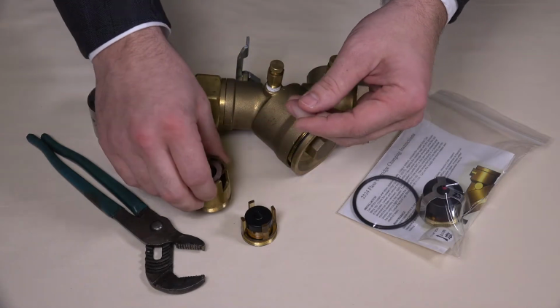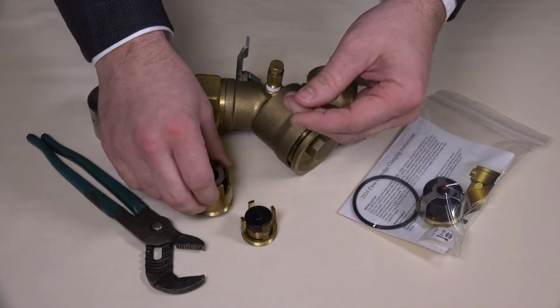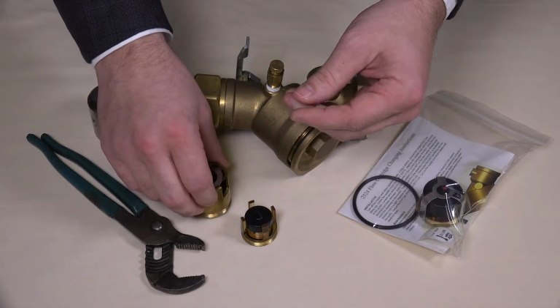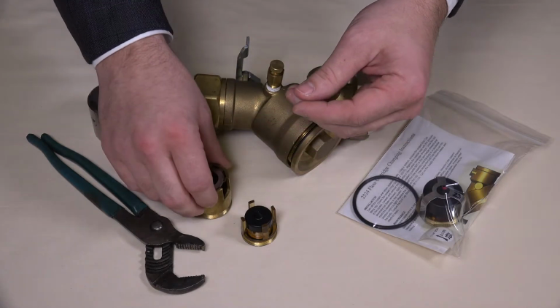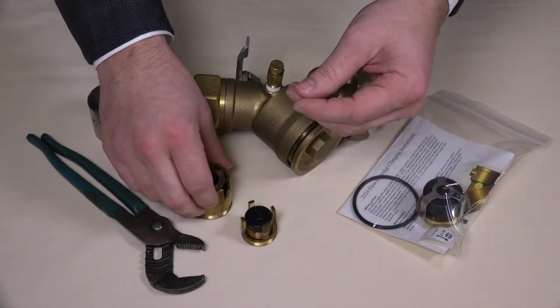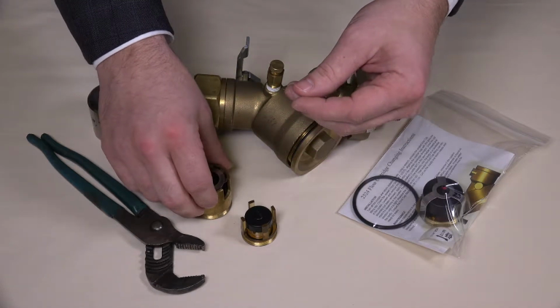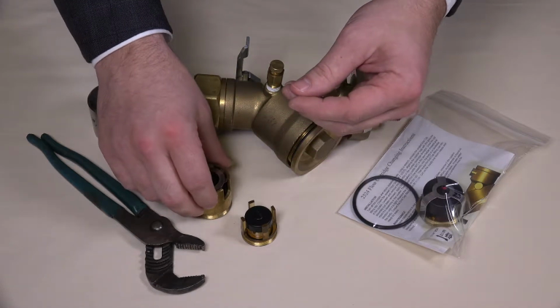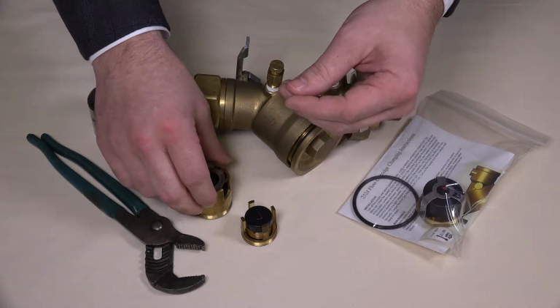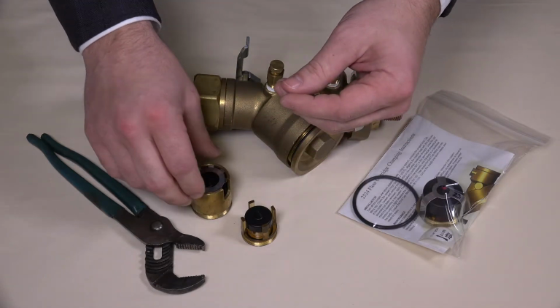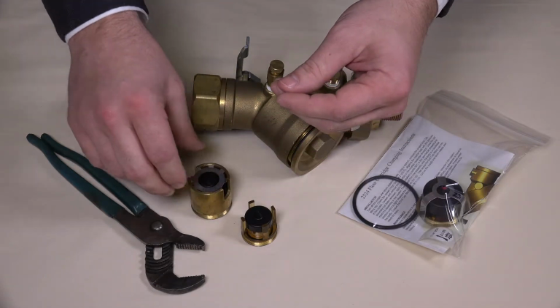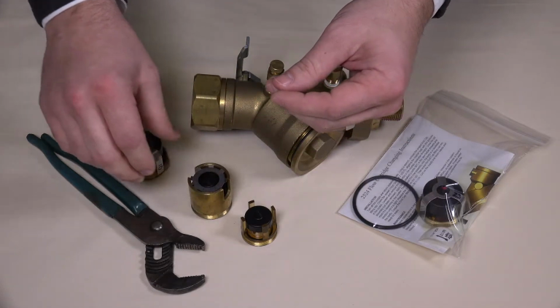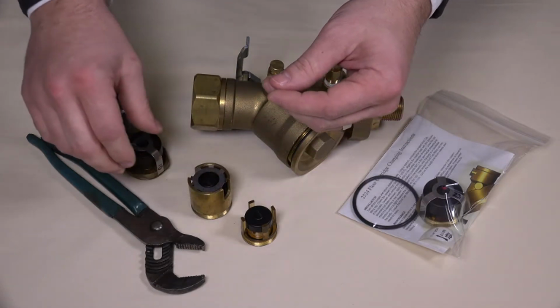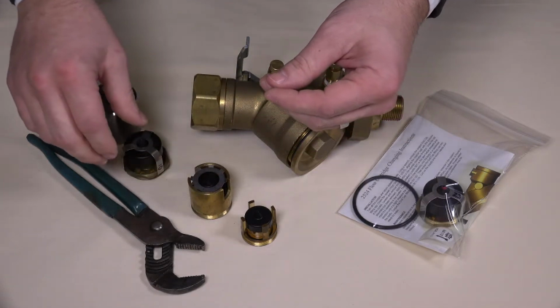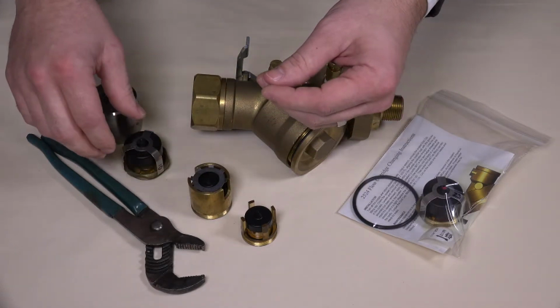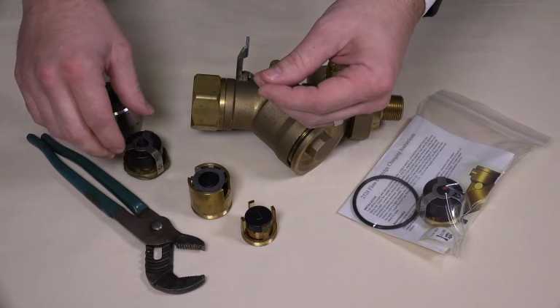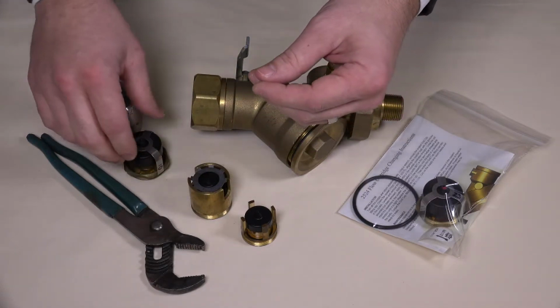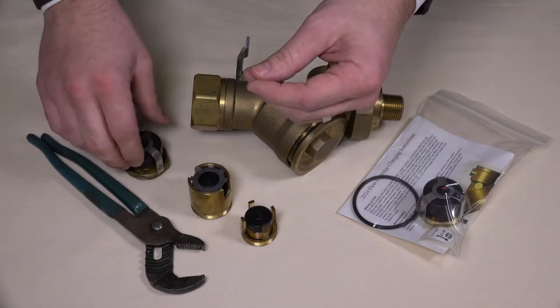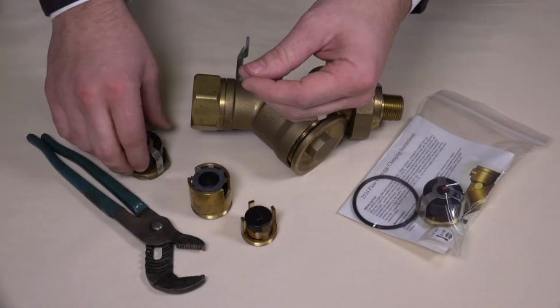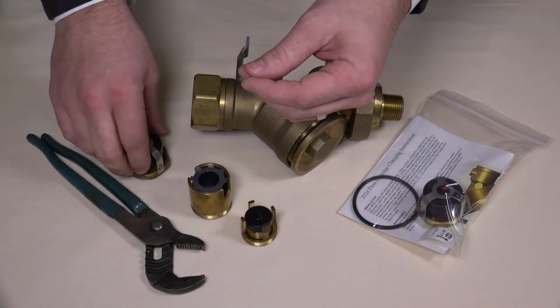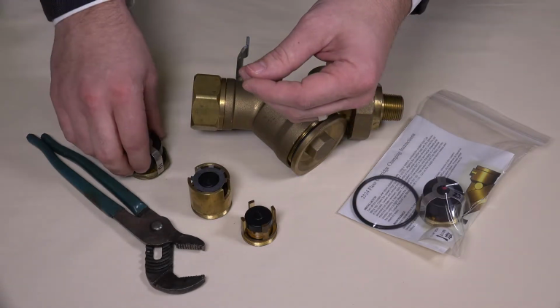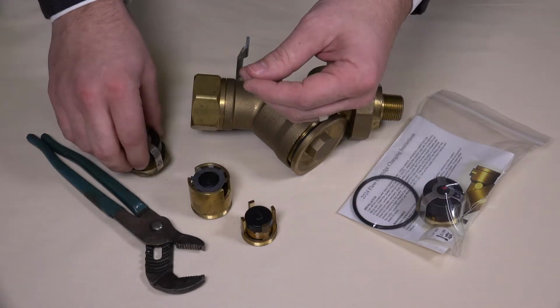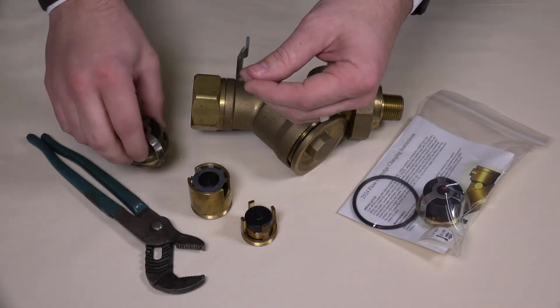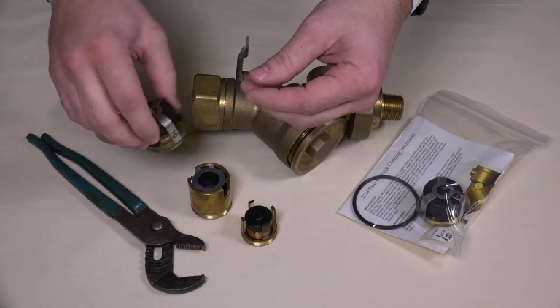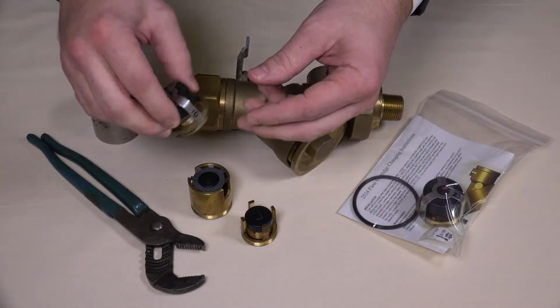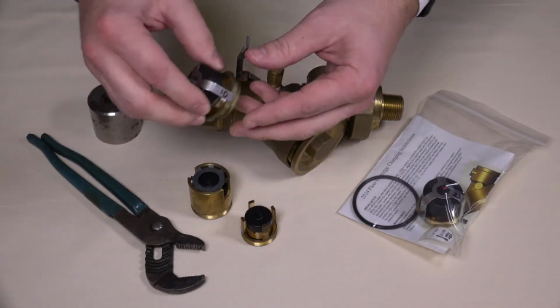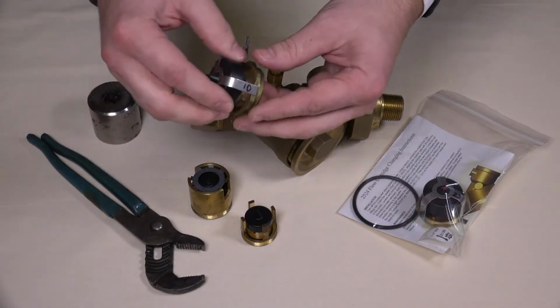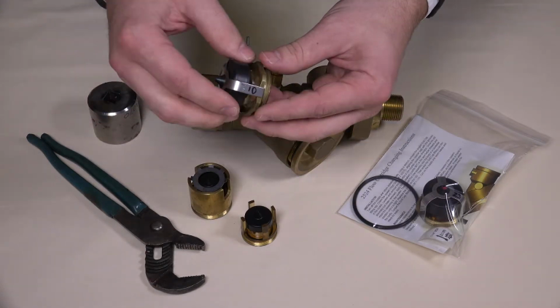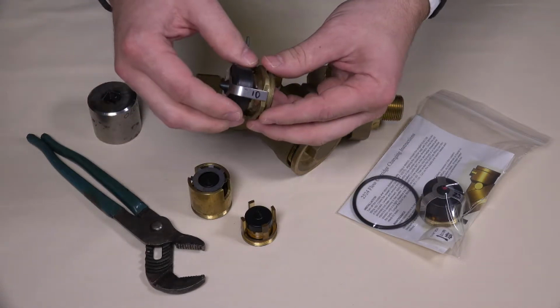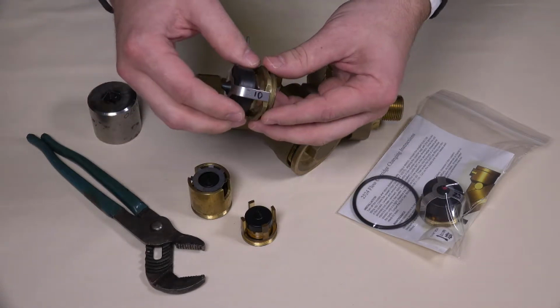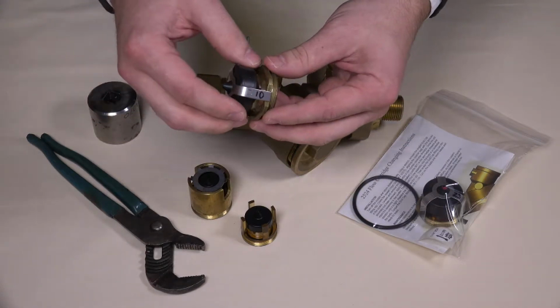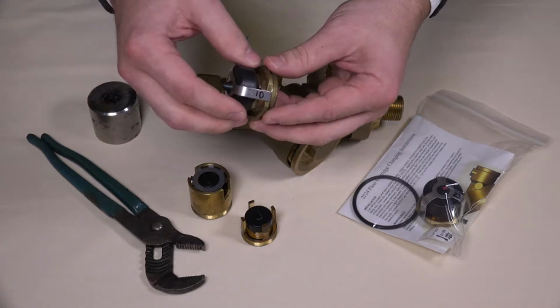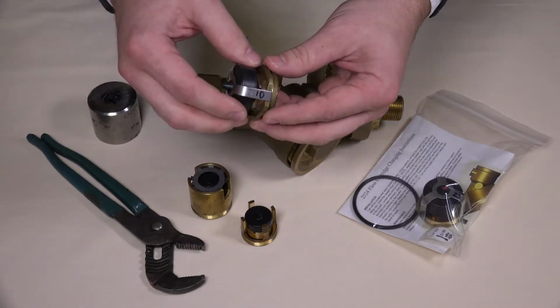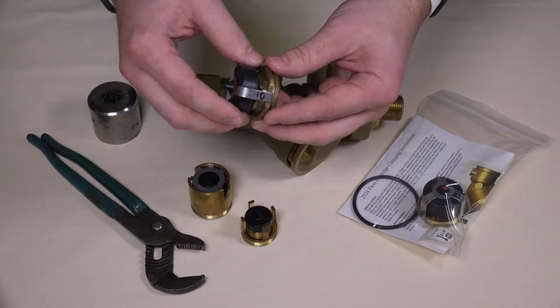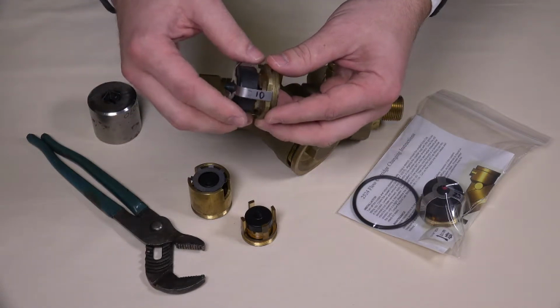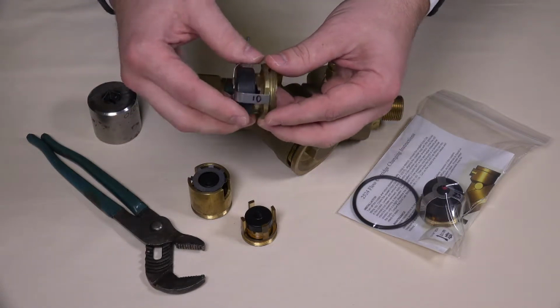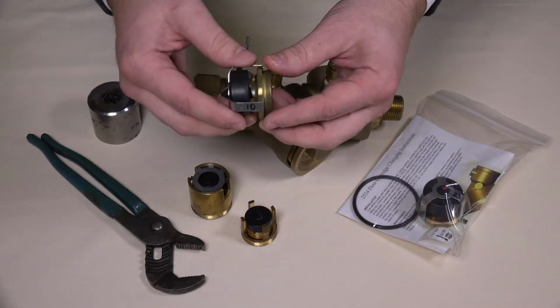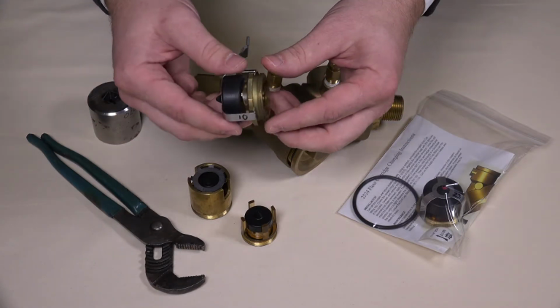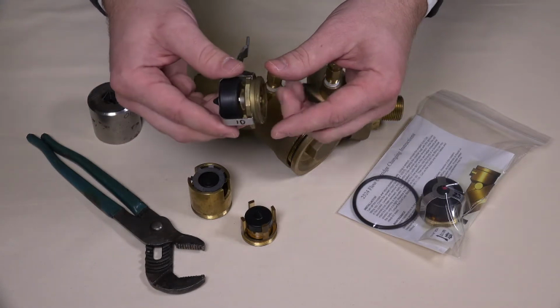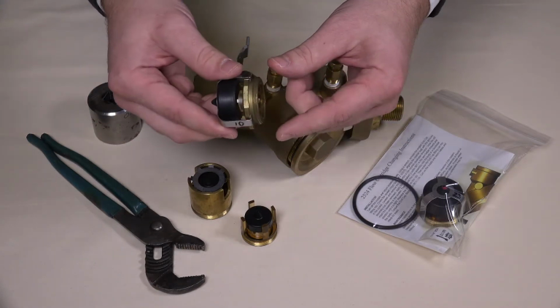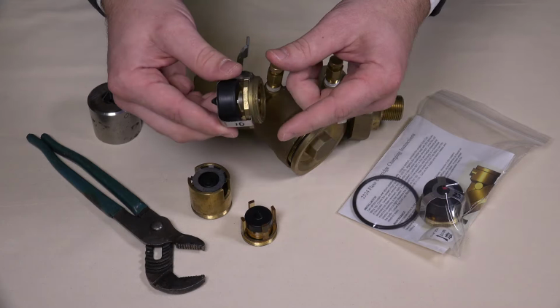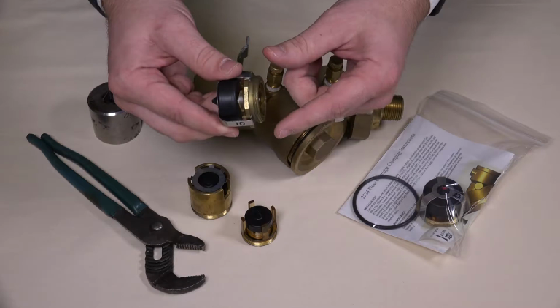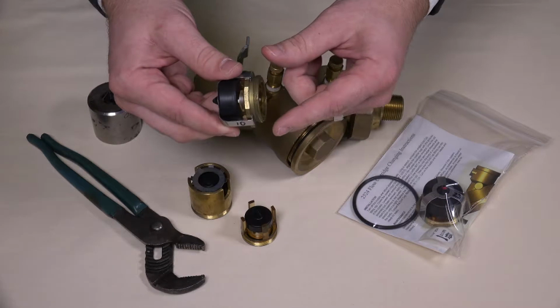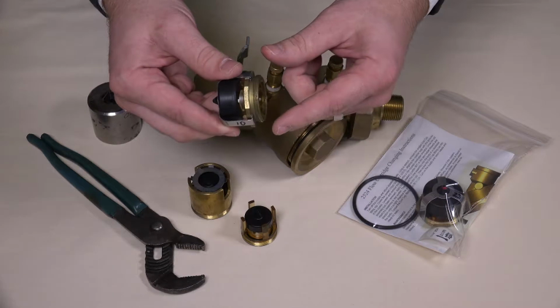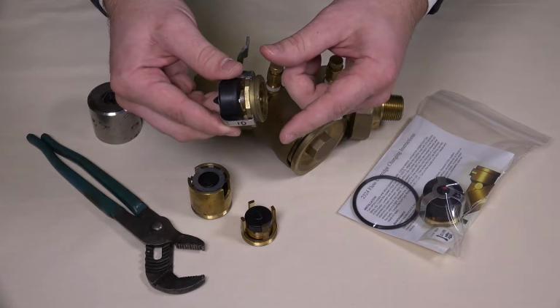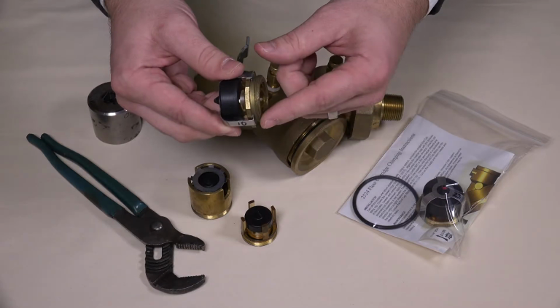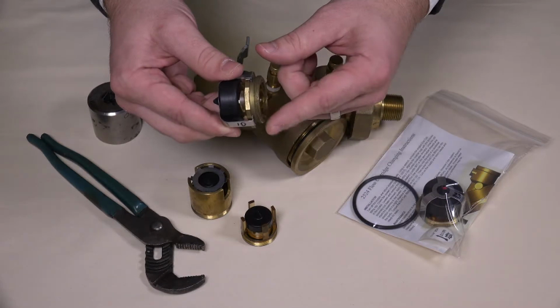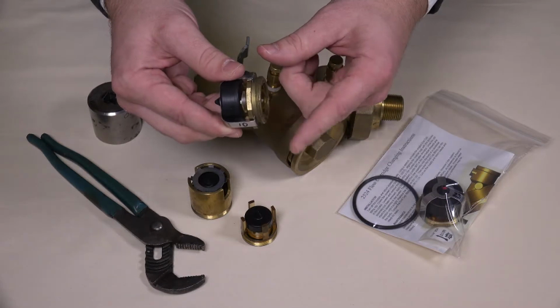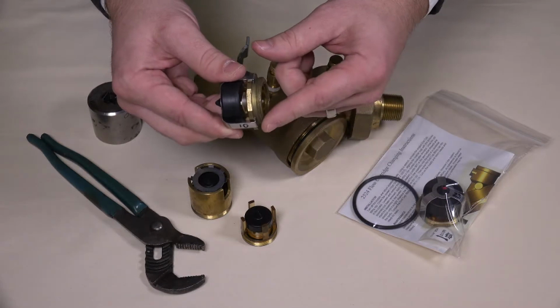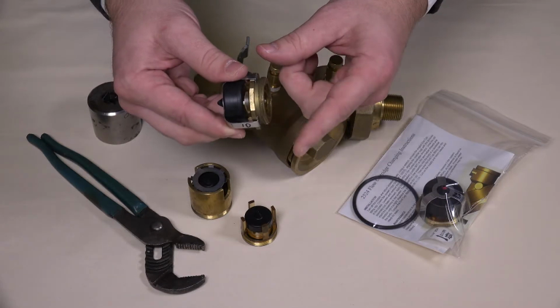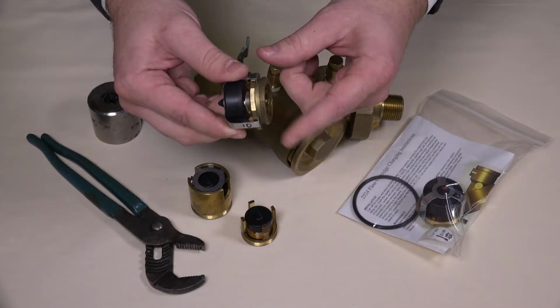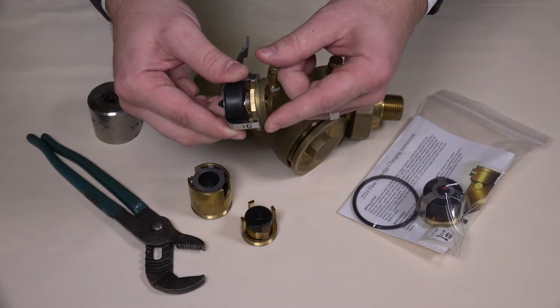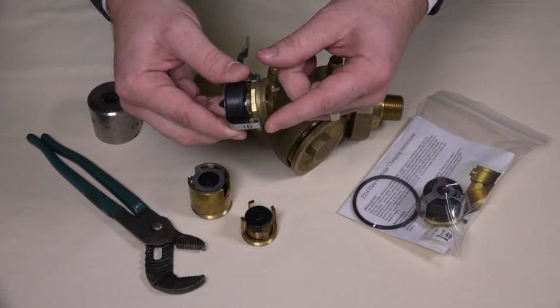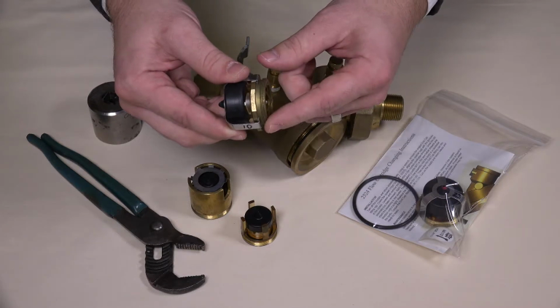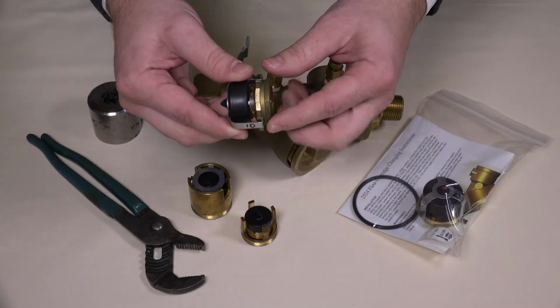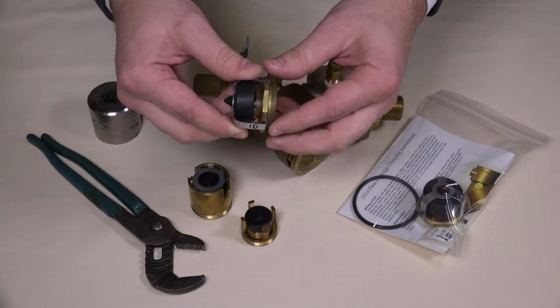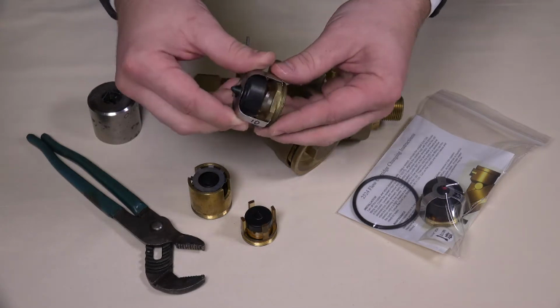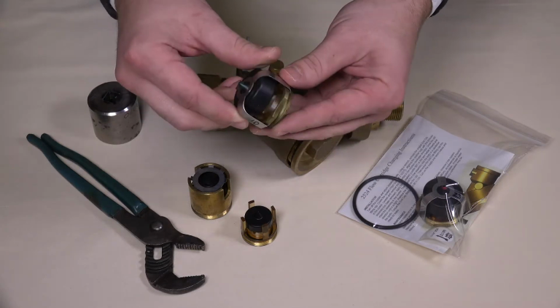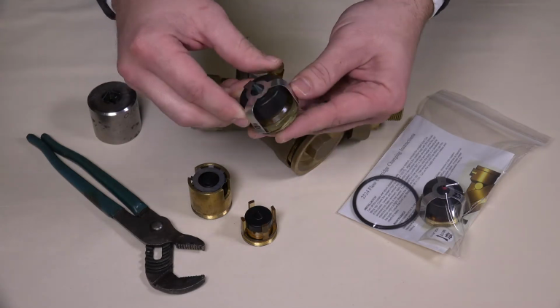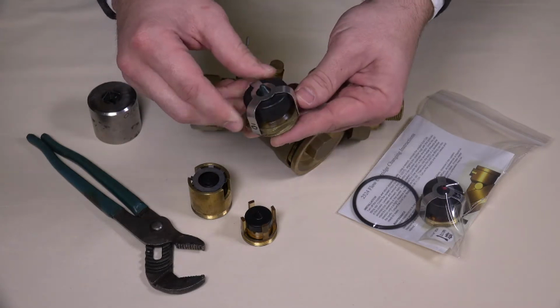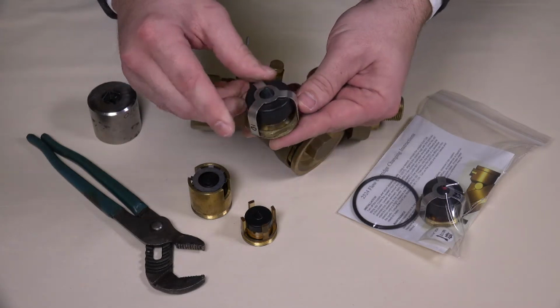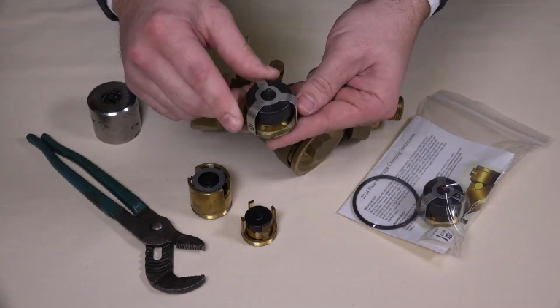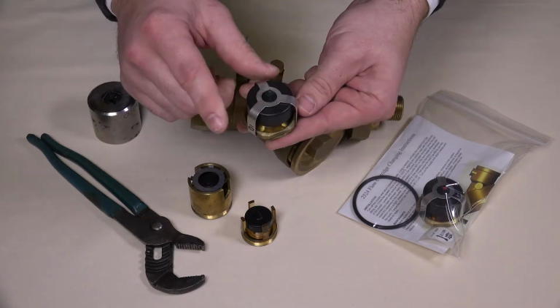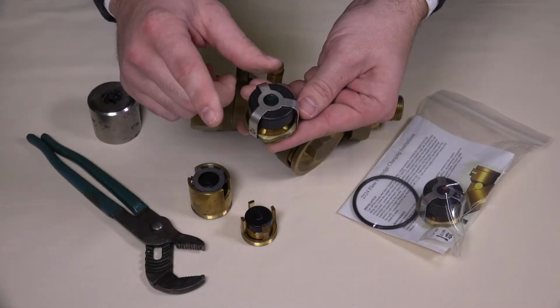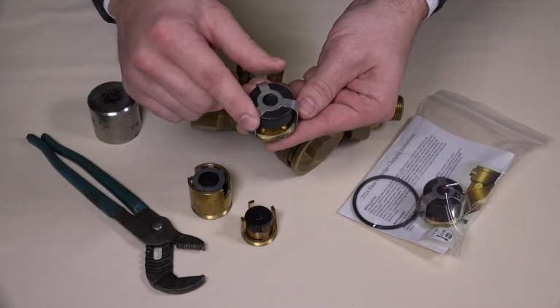For higher flow rates, you will find the diaphragm and orifice plate held to a sculpted brass seat by a metal brace.